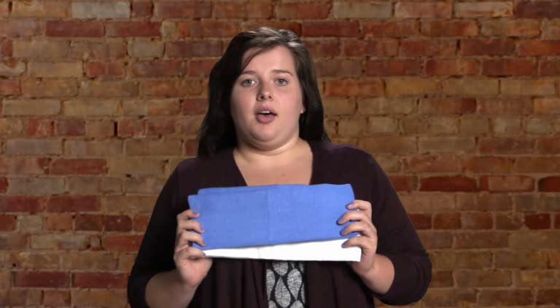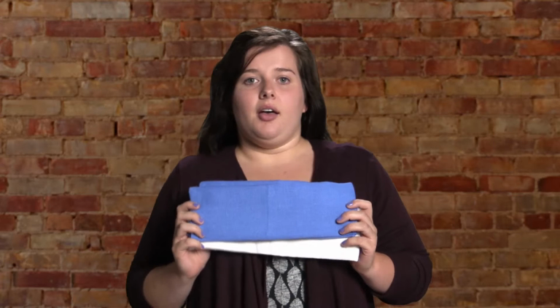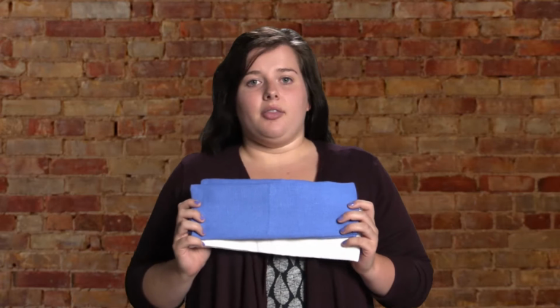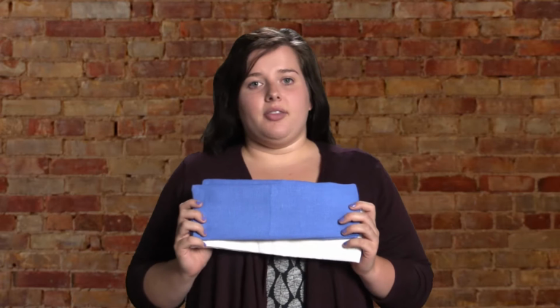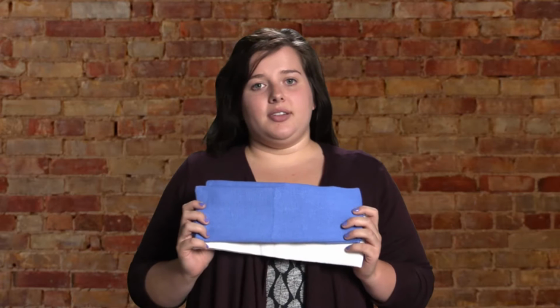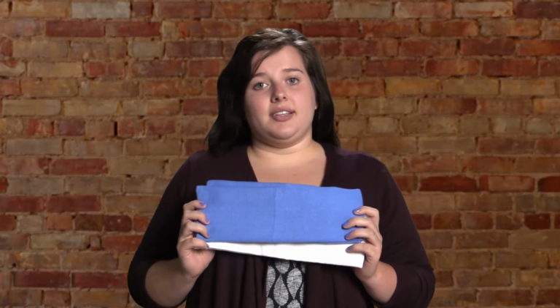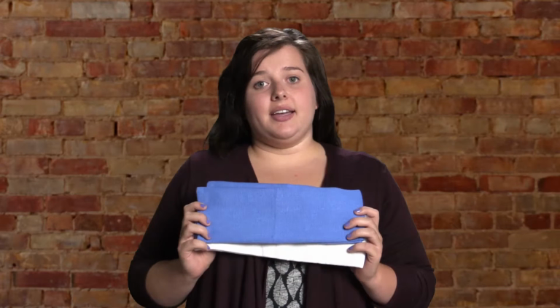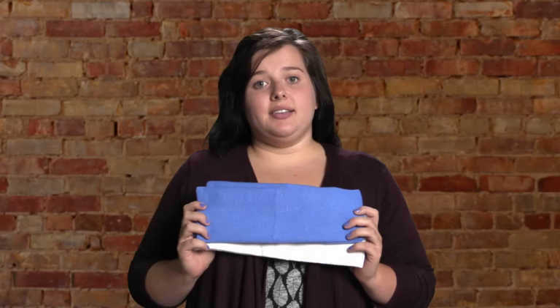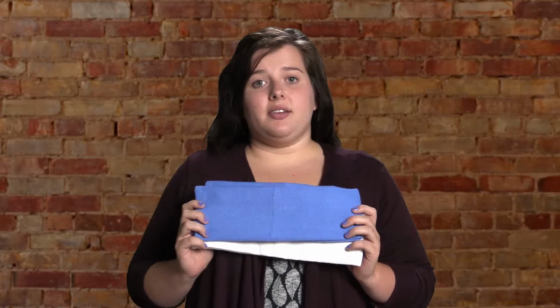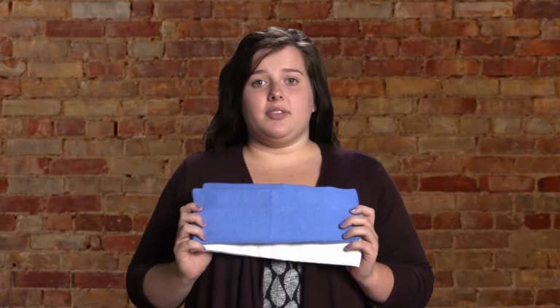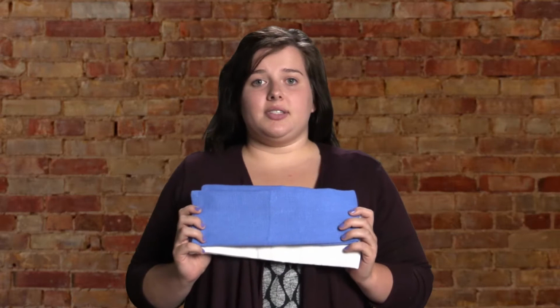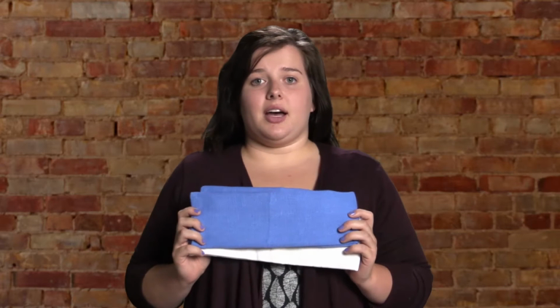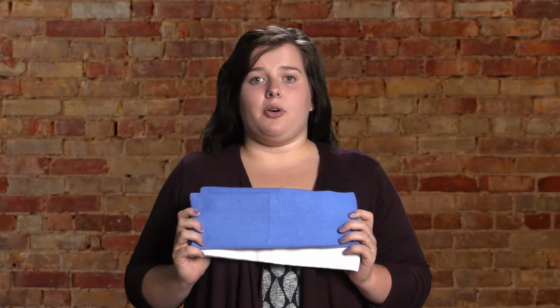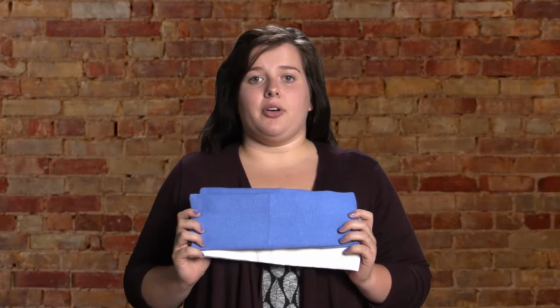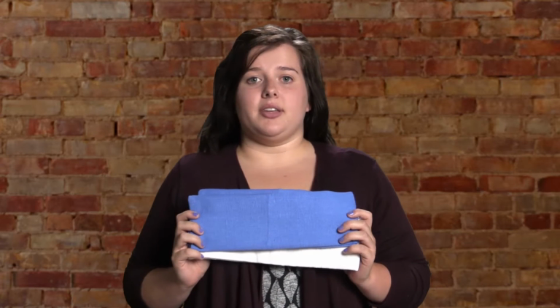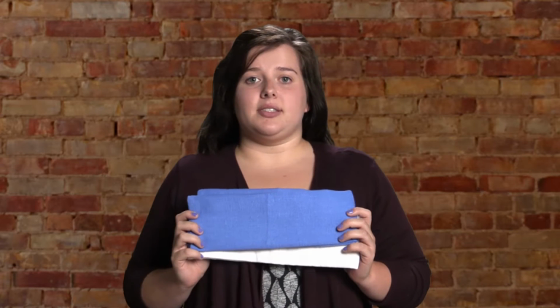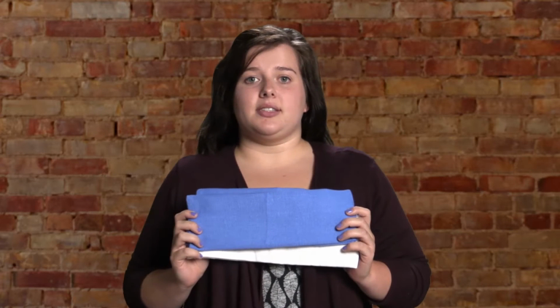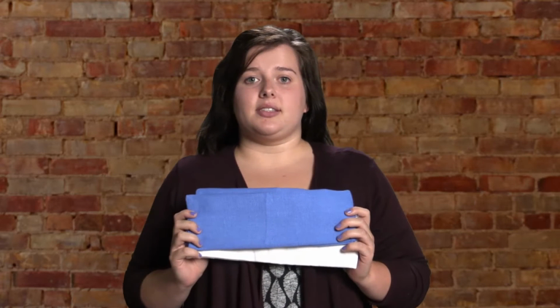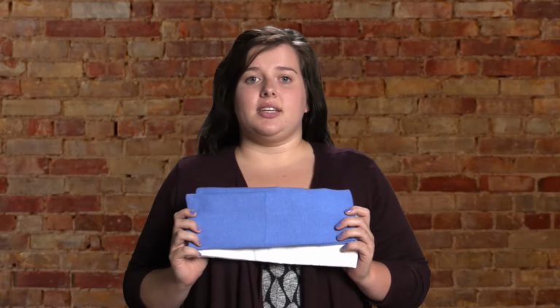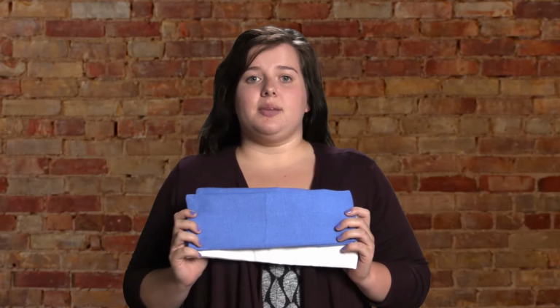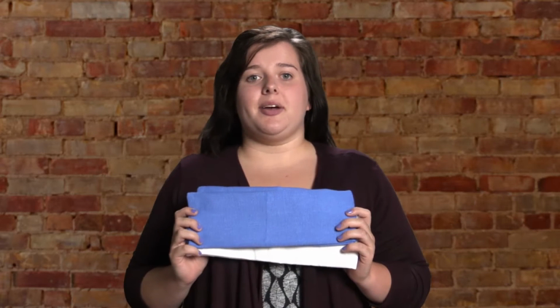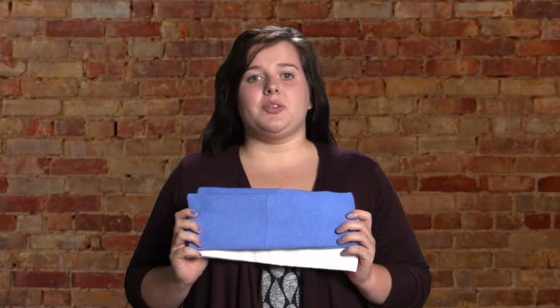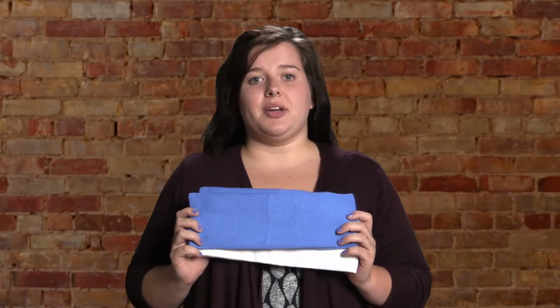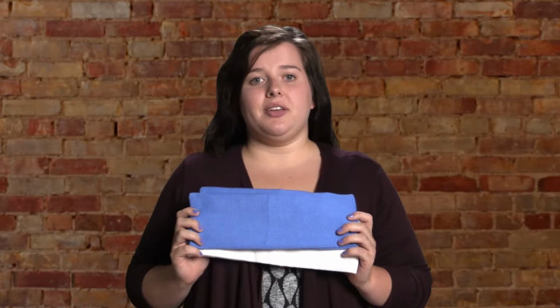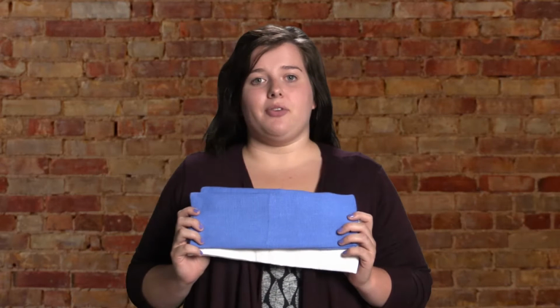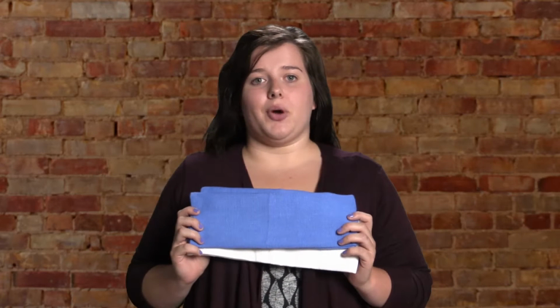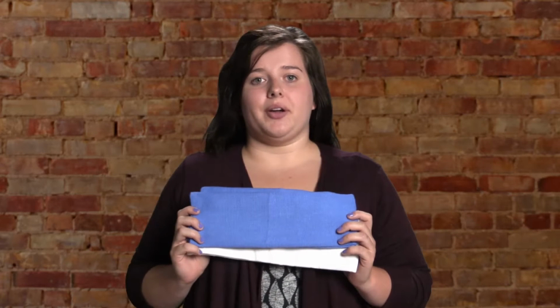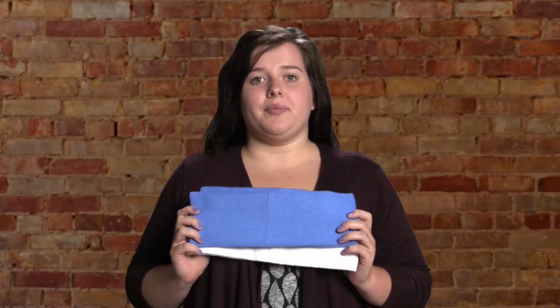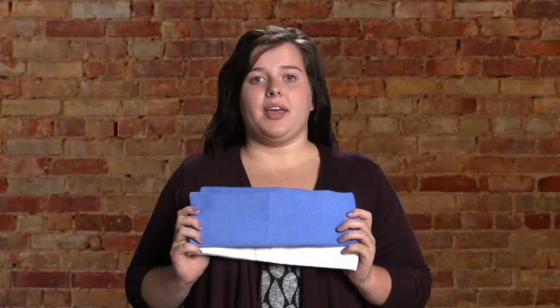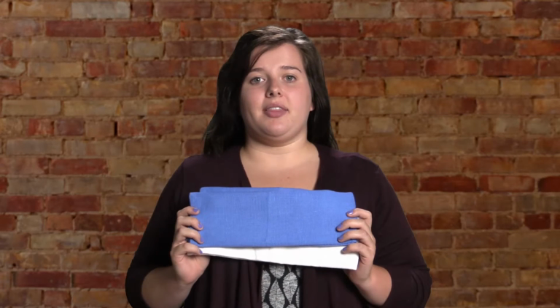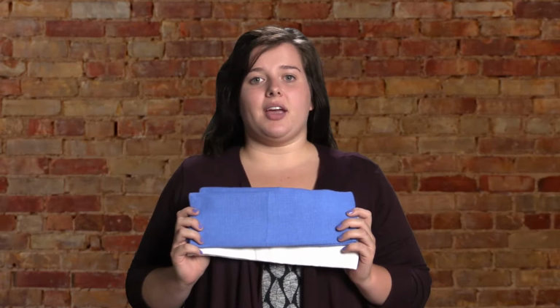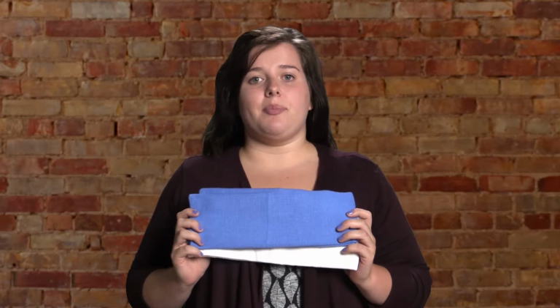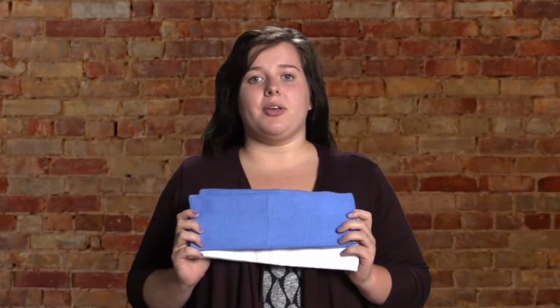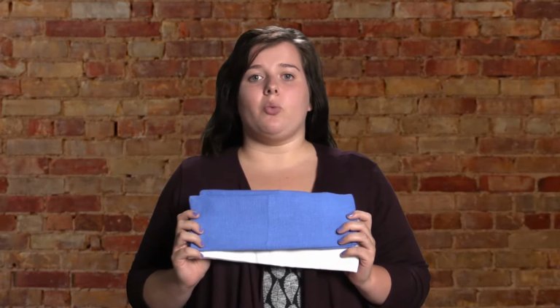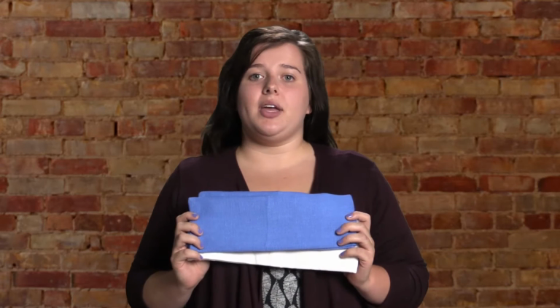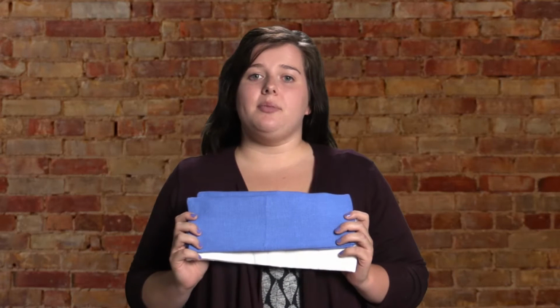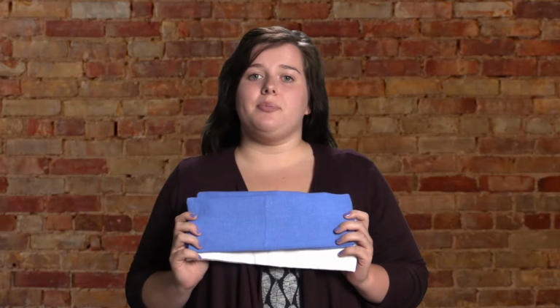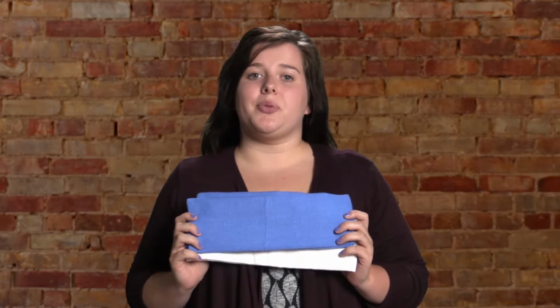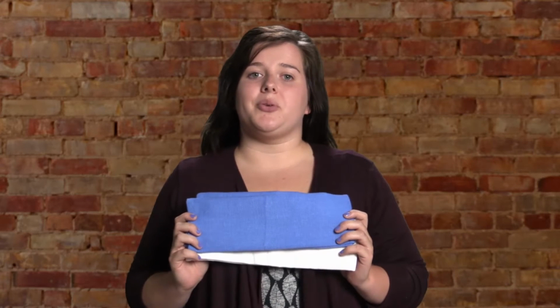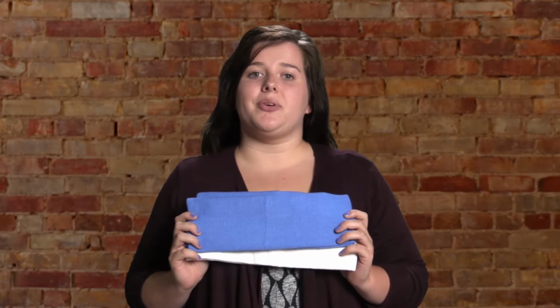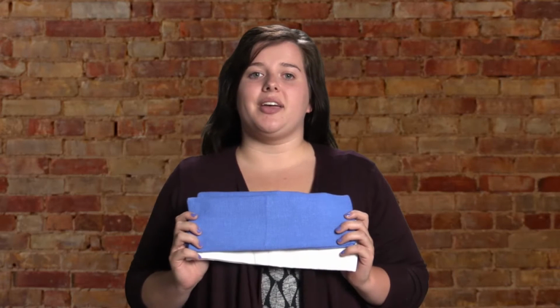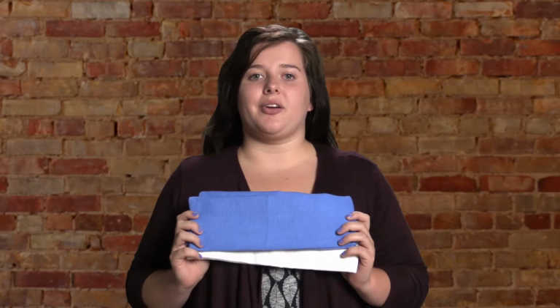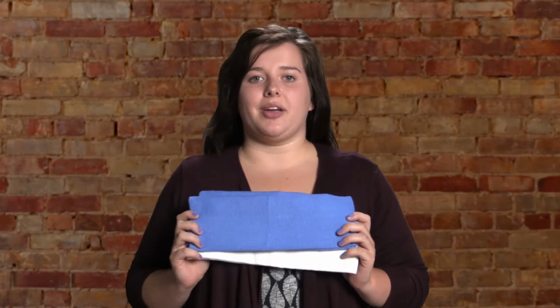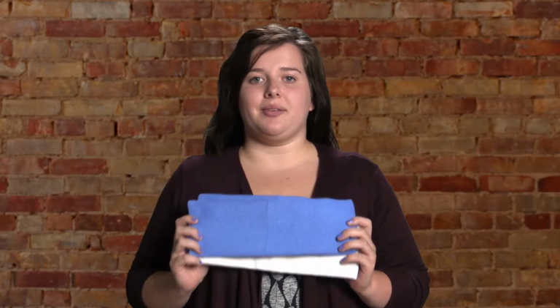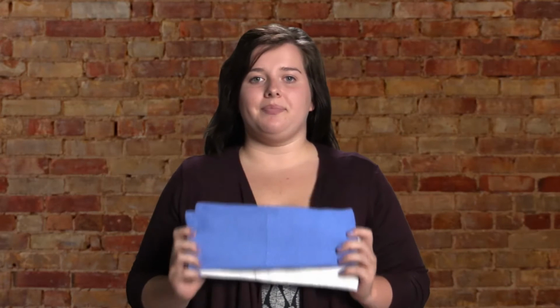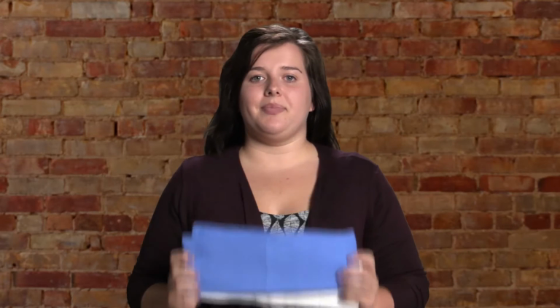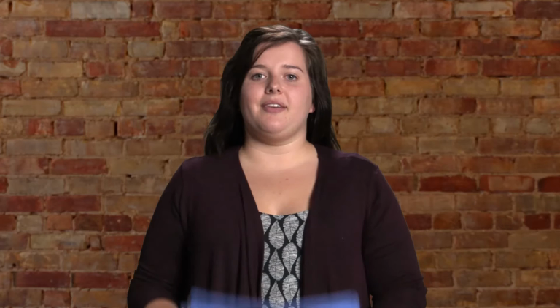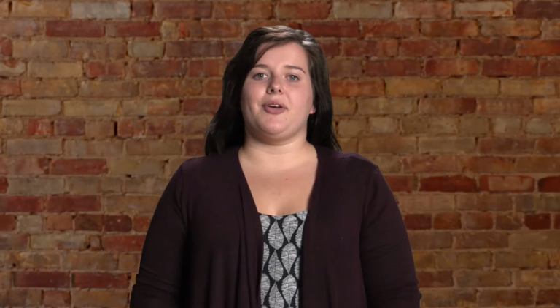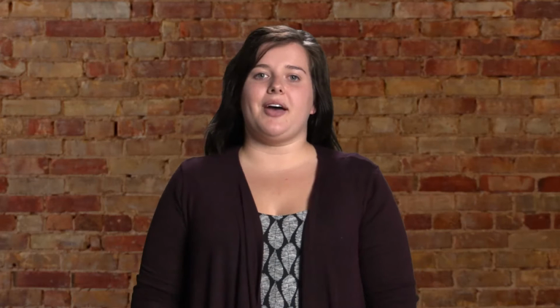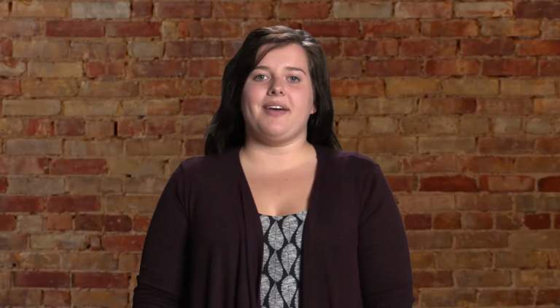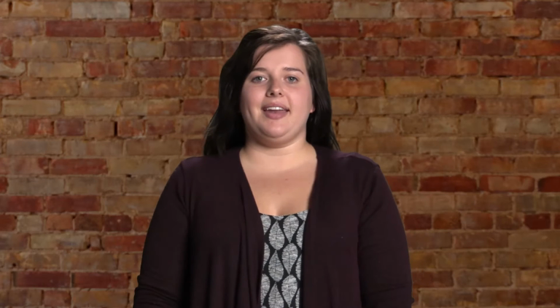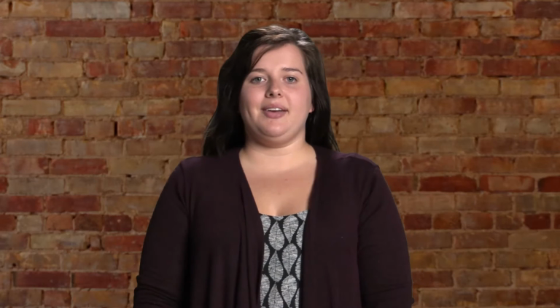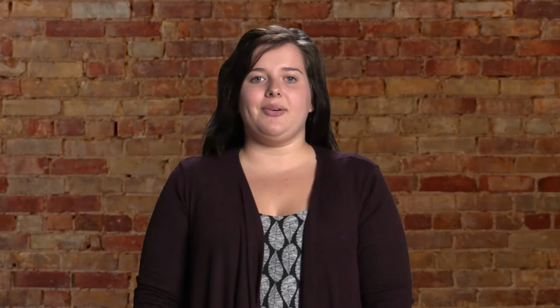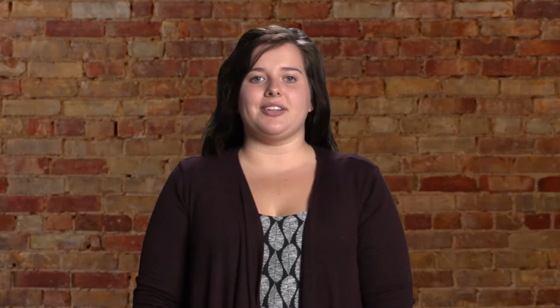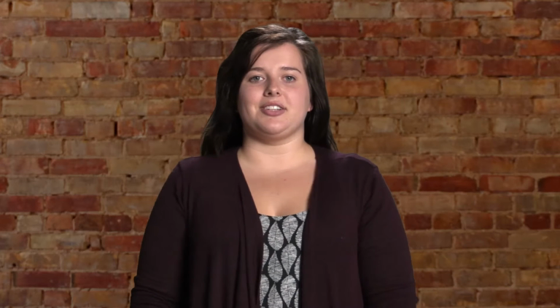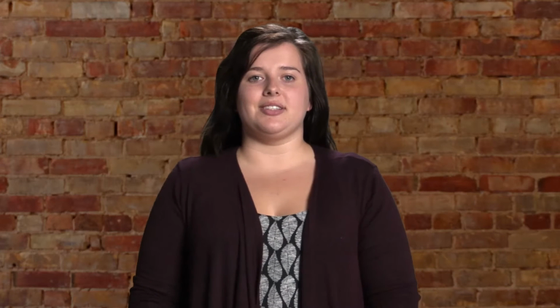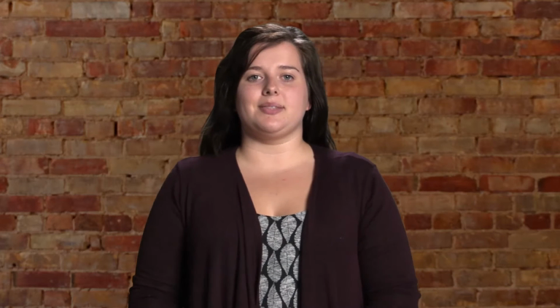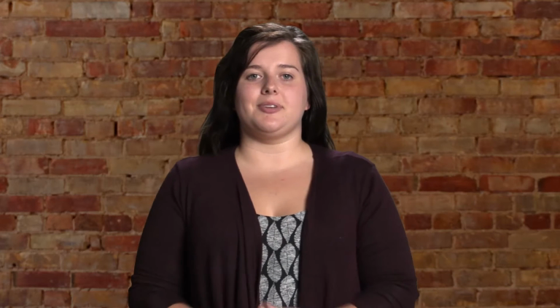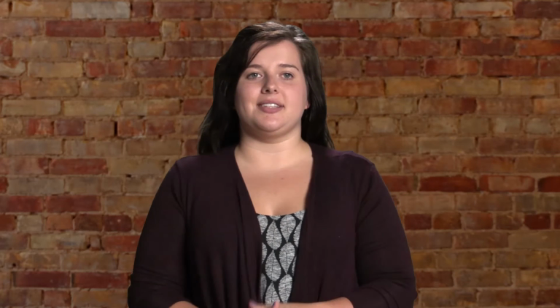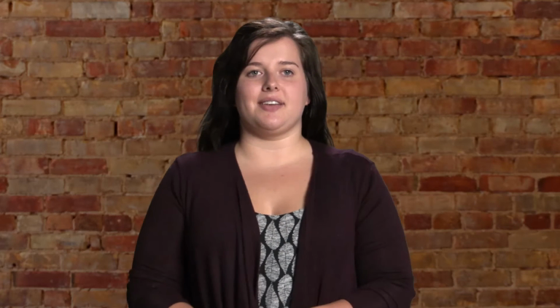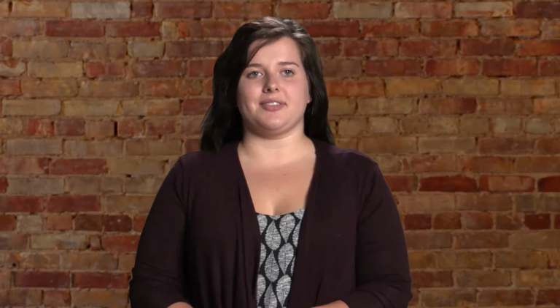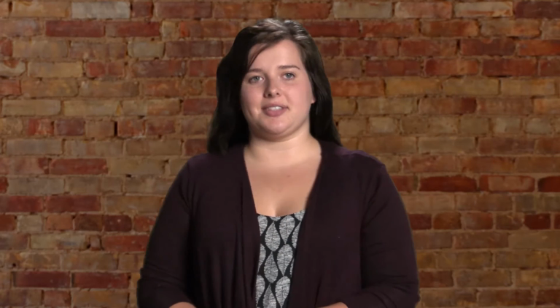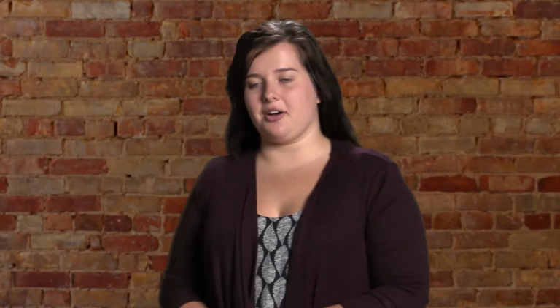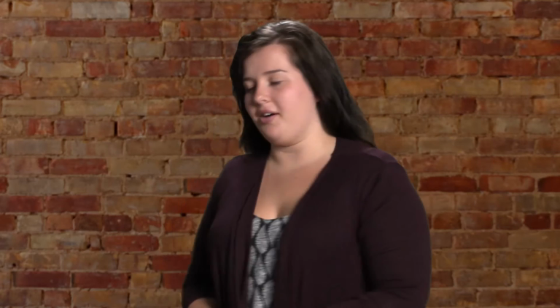The size of this towel is 16 by 24 and they come in white, blue, and green. If you have any questions, please give us a call.